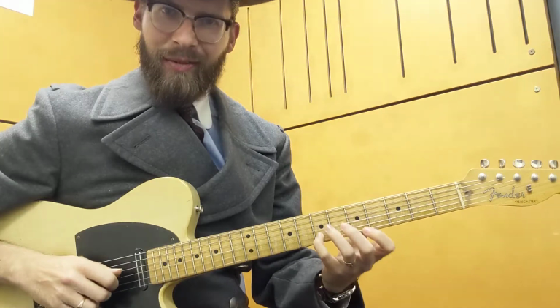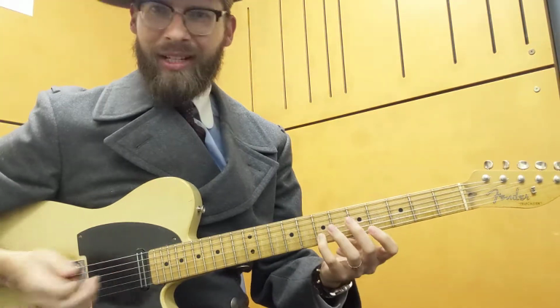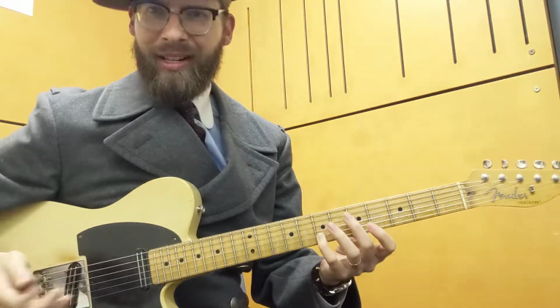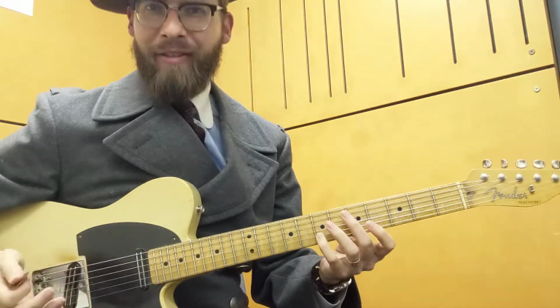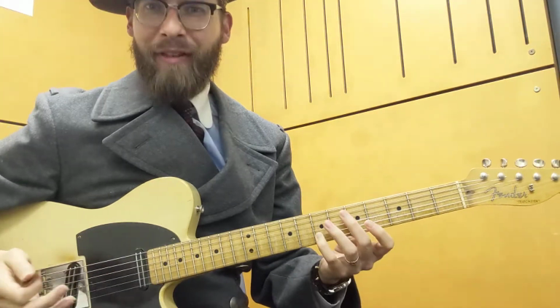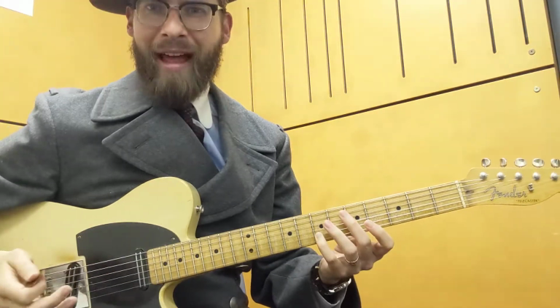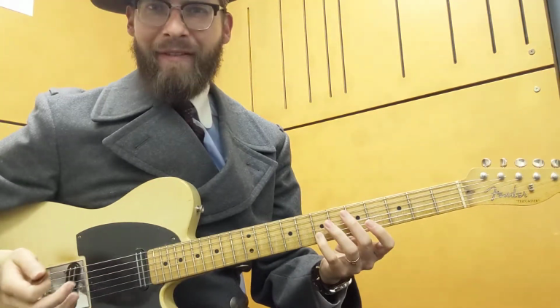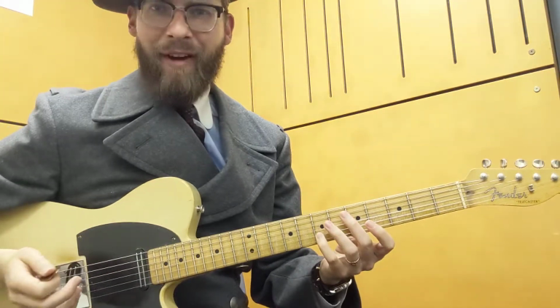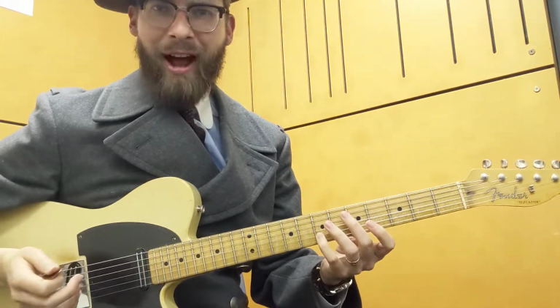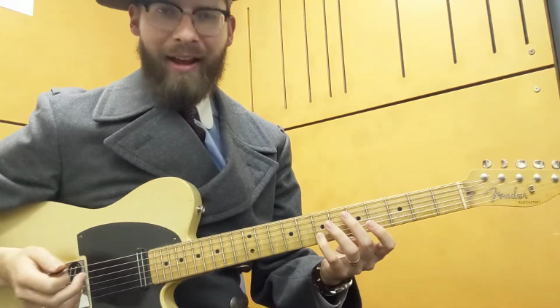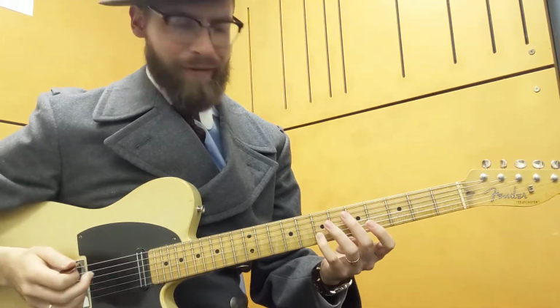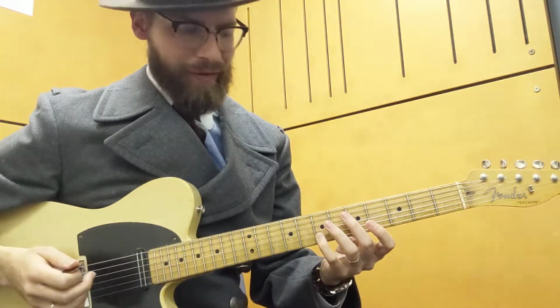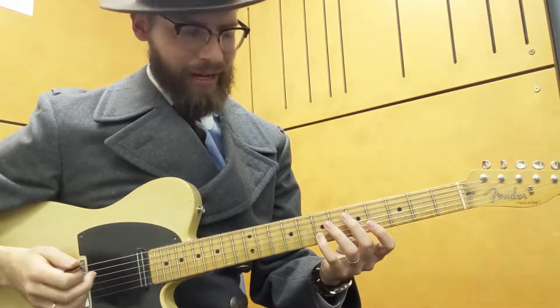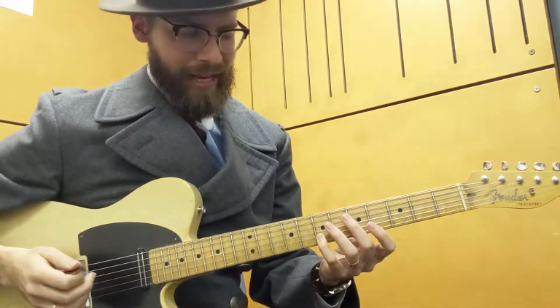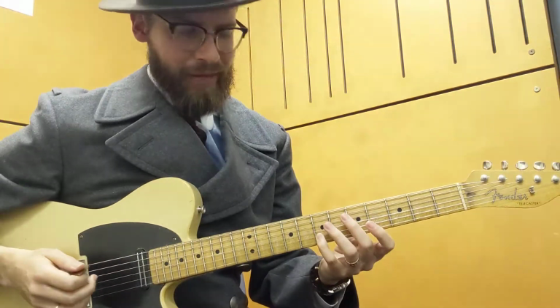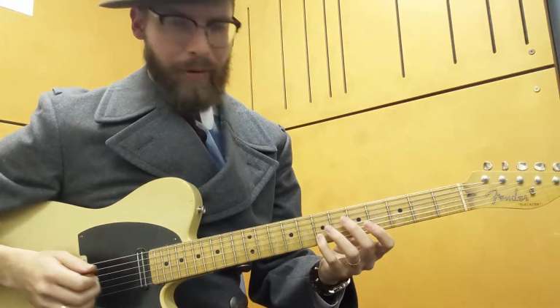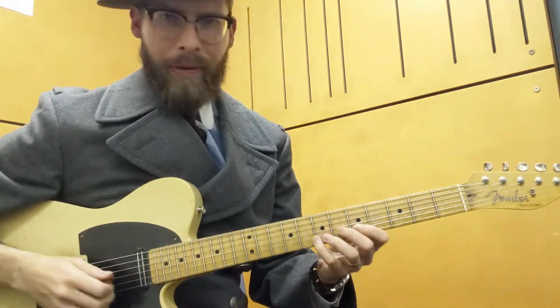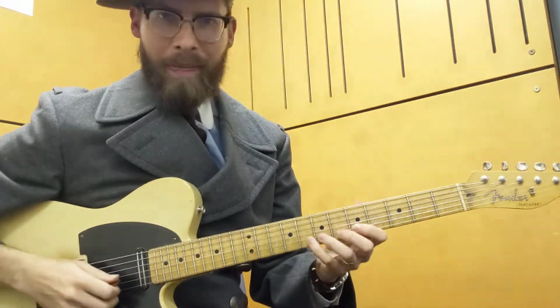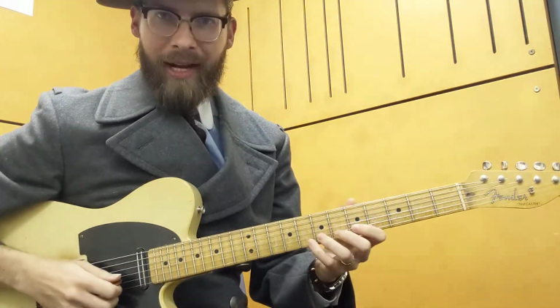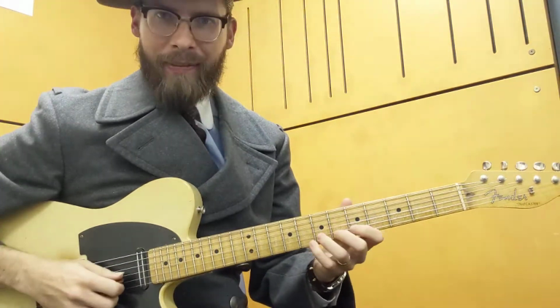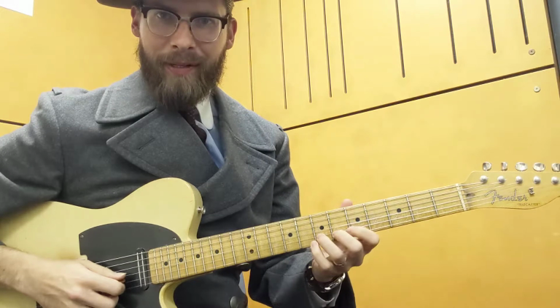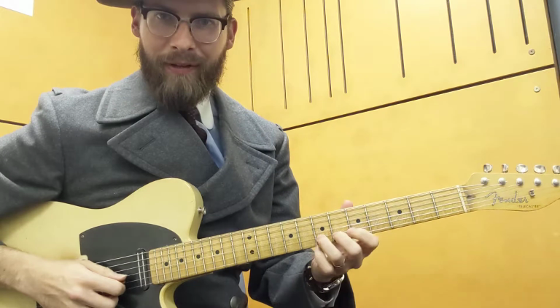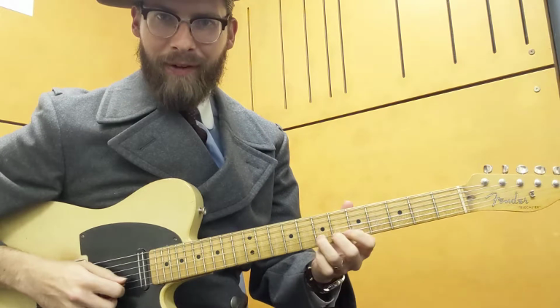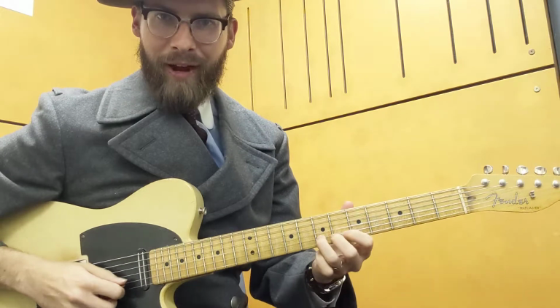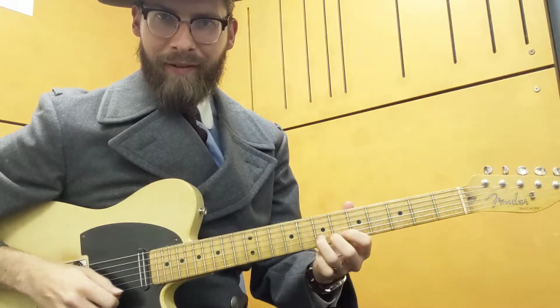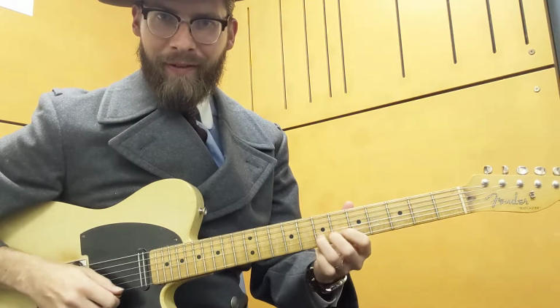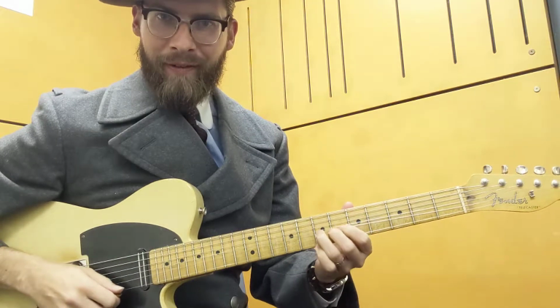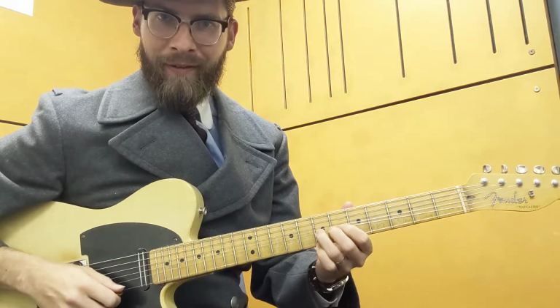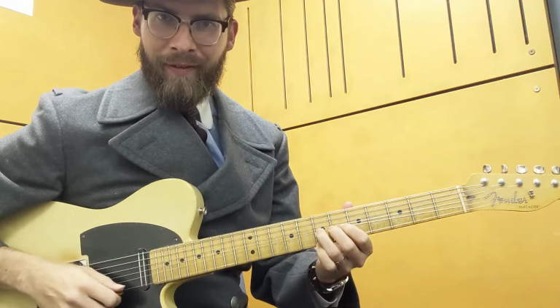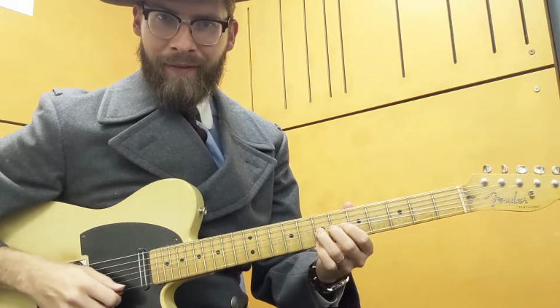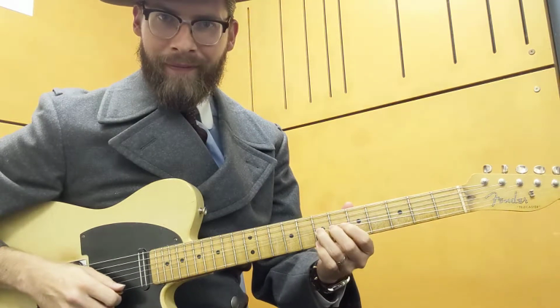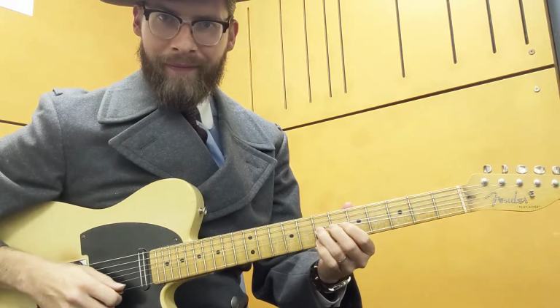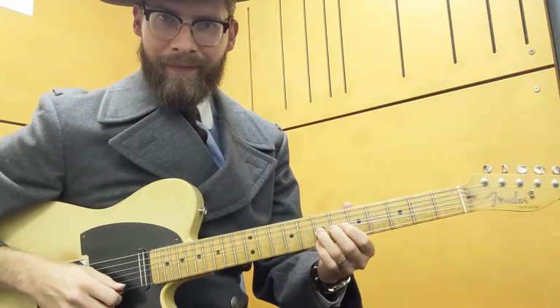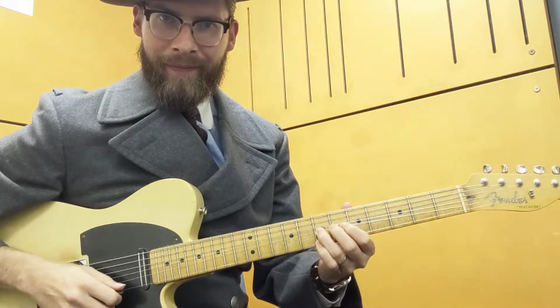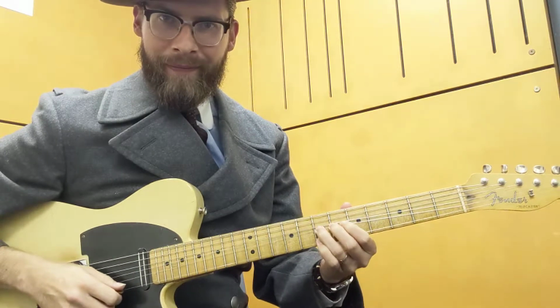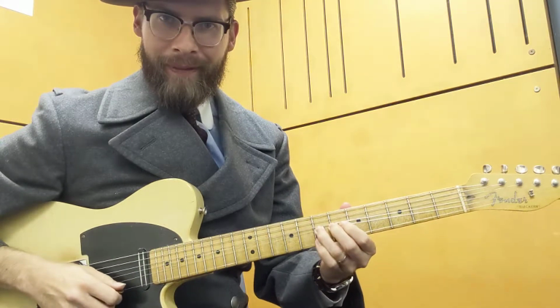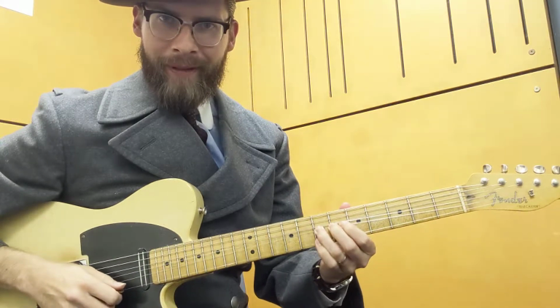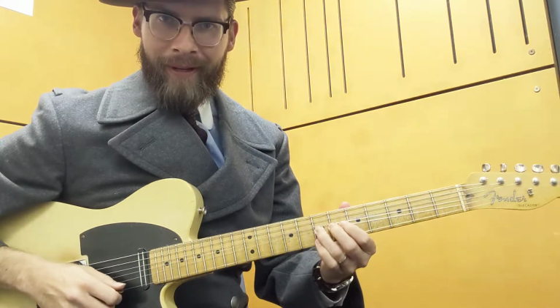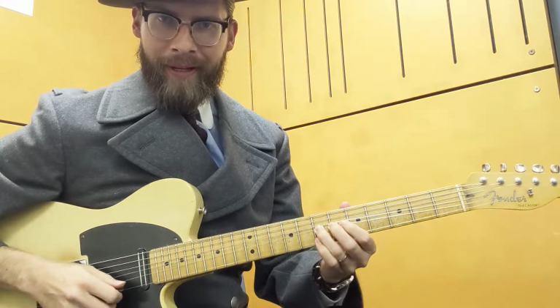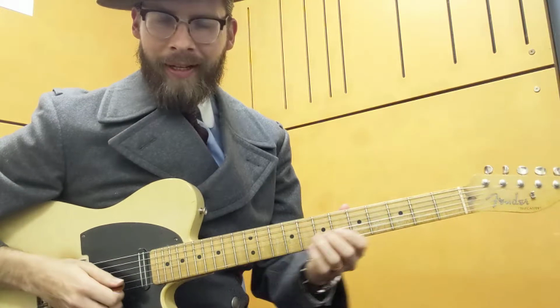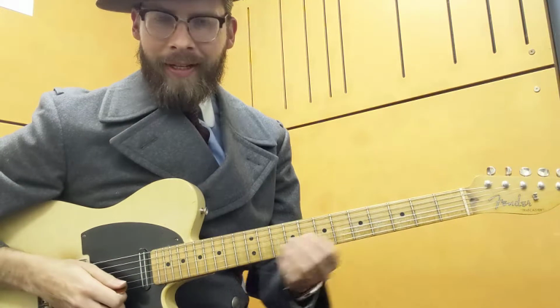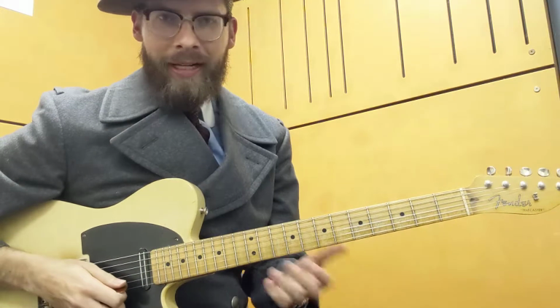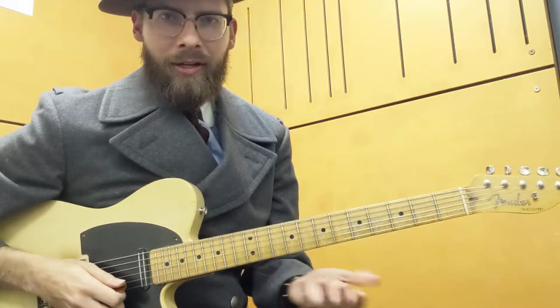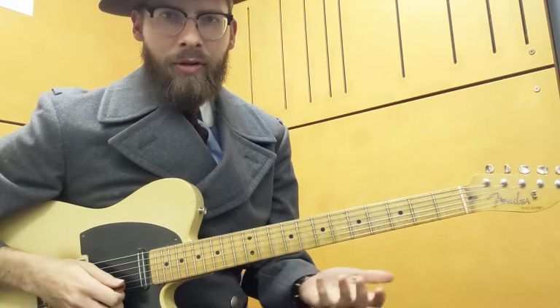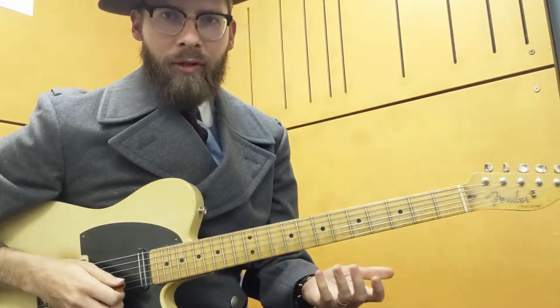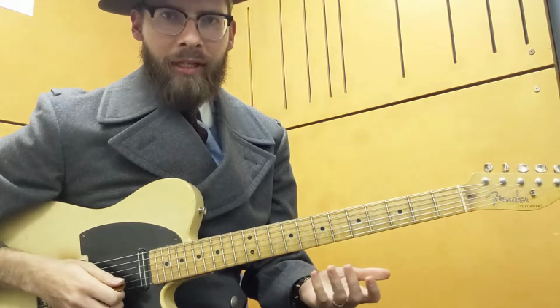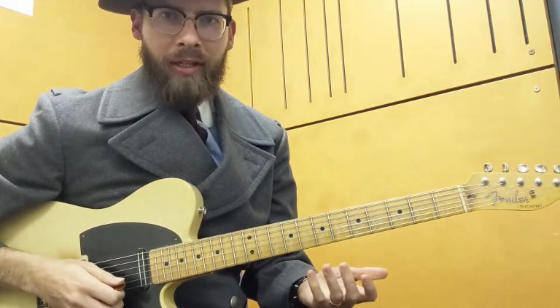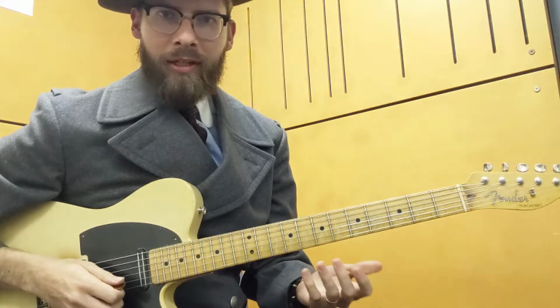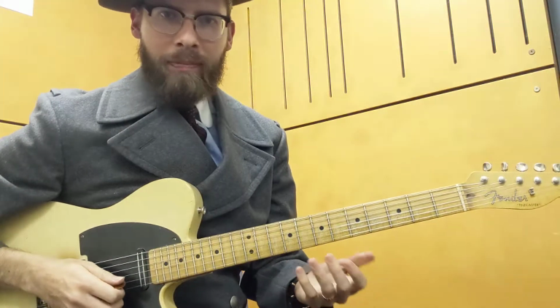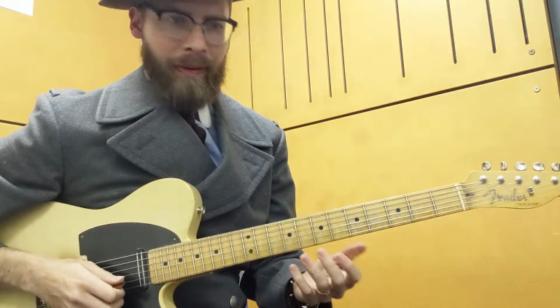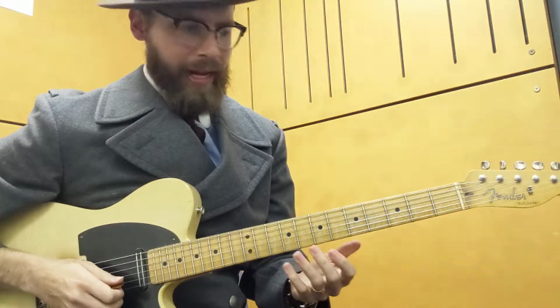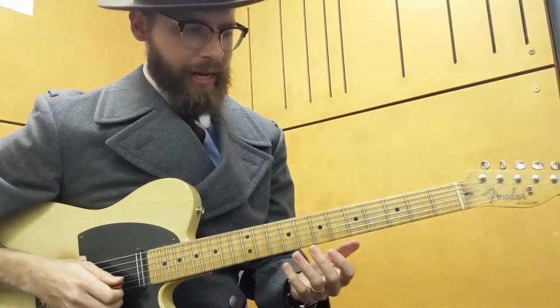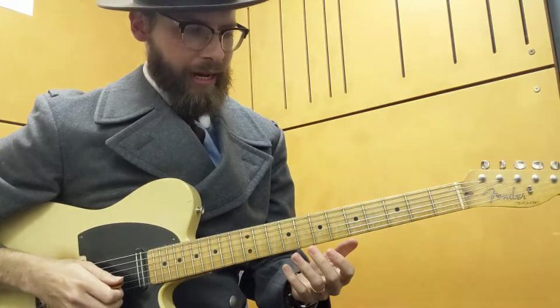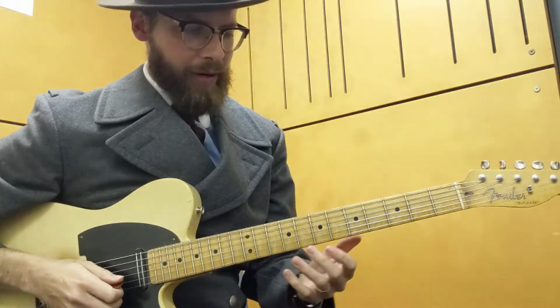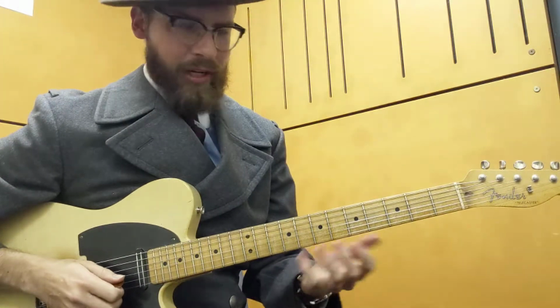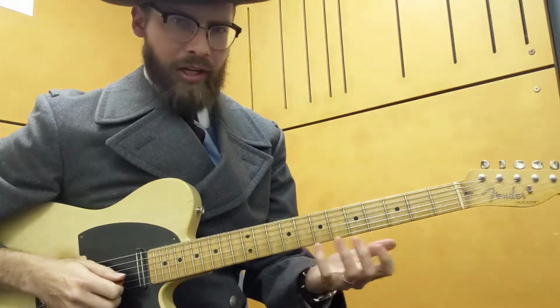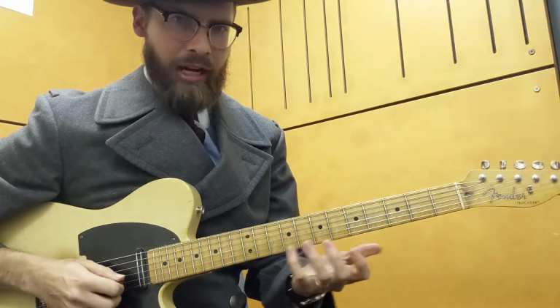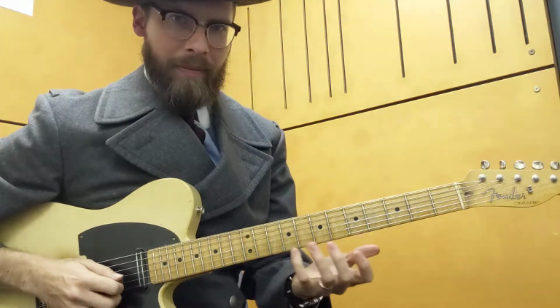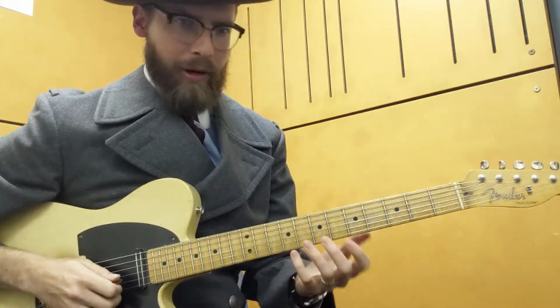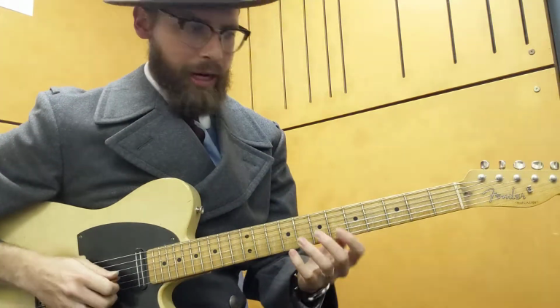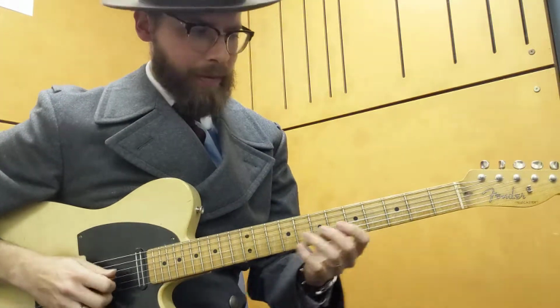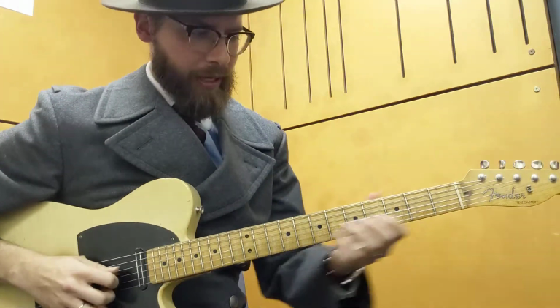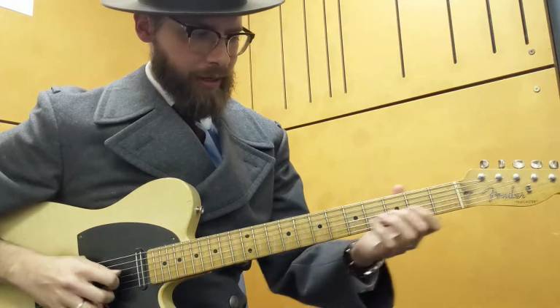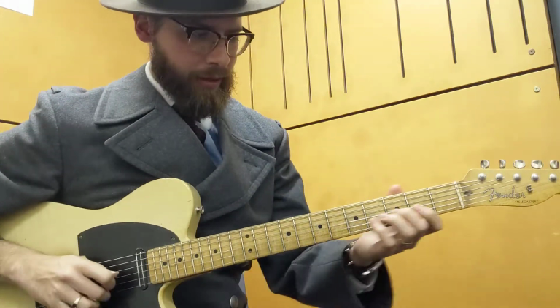We get to the flat 5, and that's when we bend up to the 5. That's a cool lick to just play anyway — you can keep going up and down.